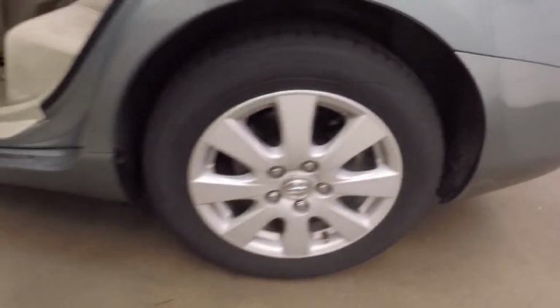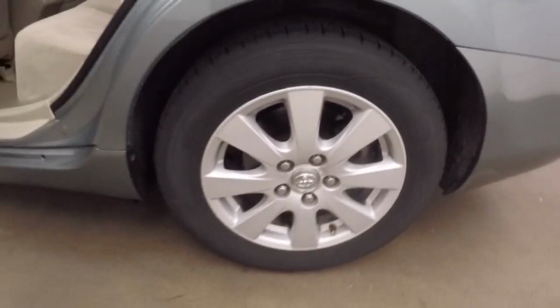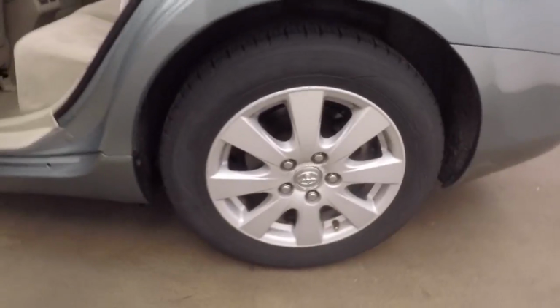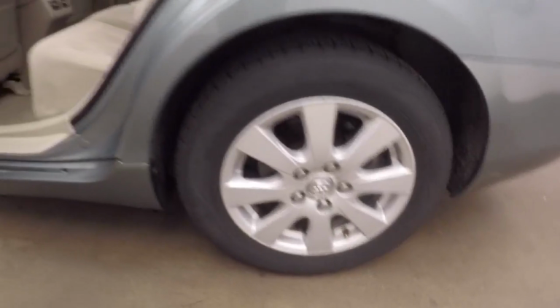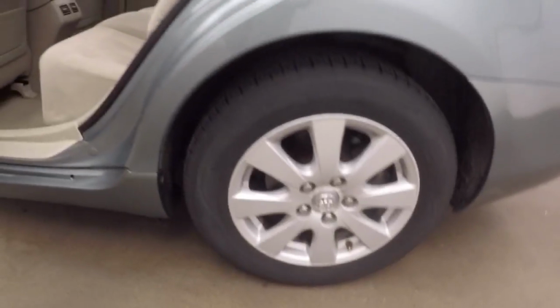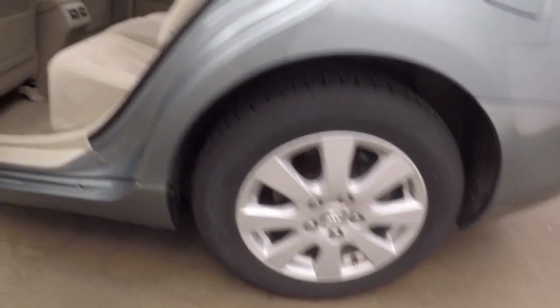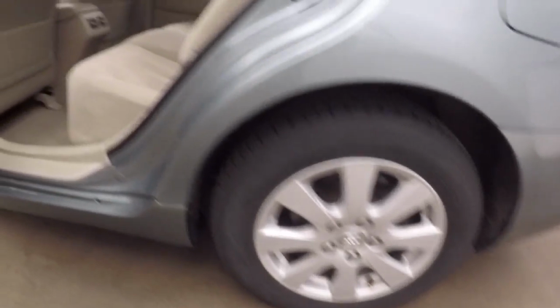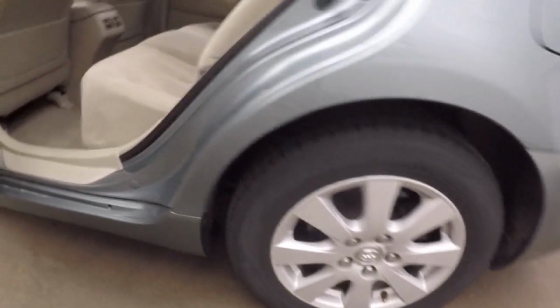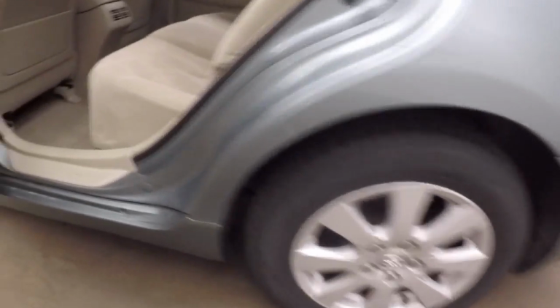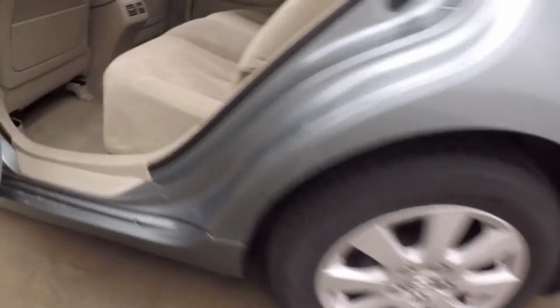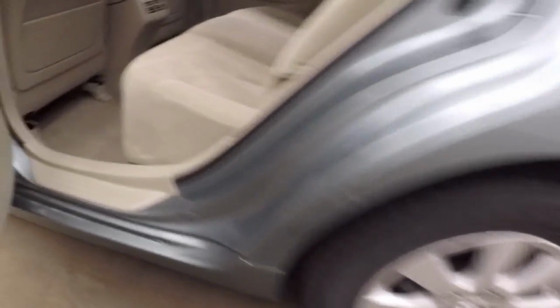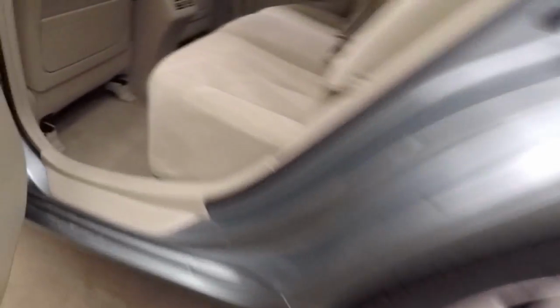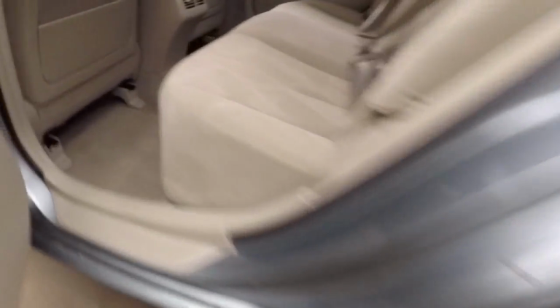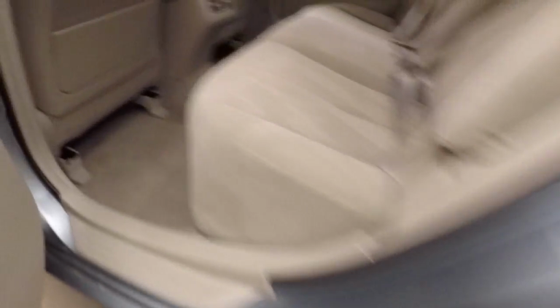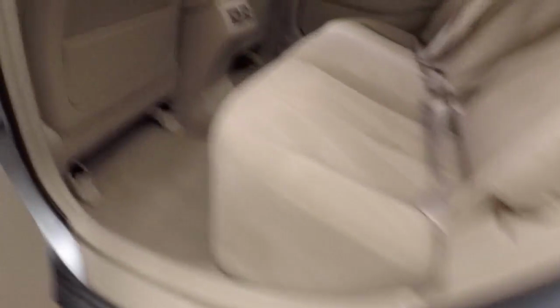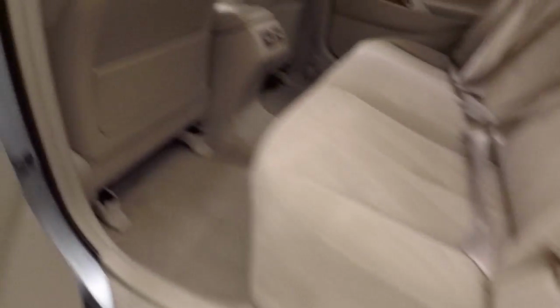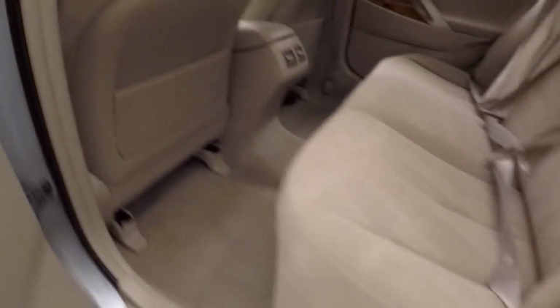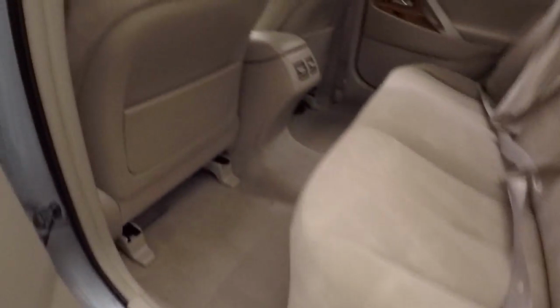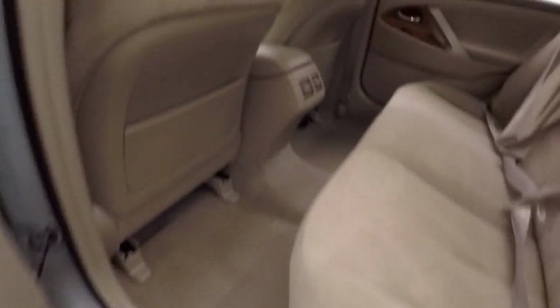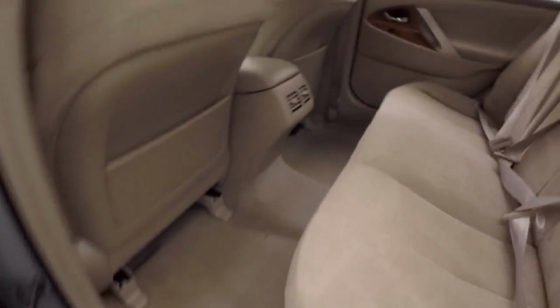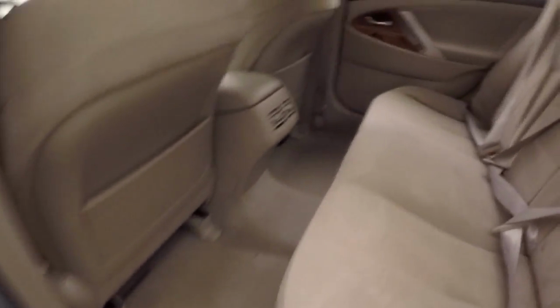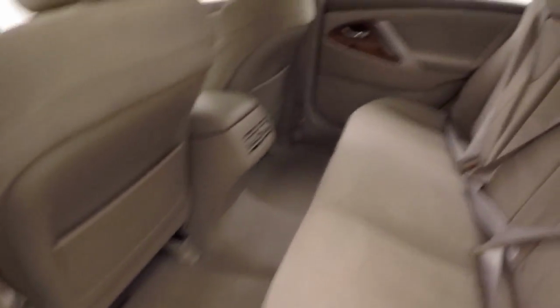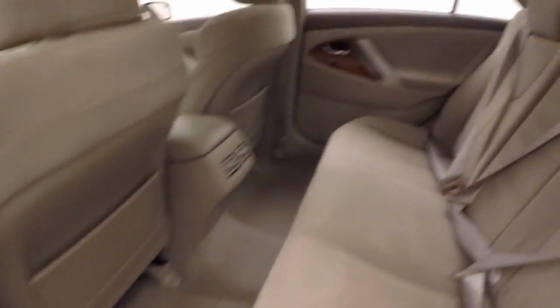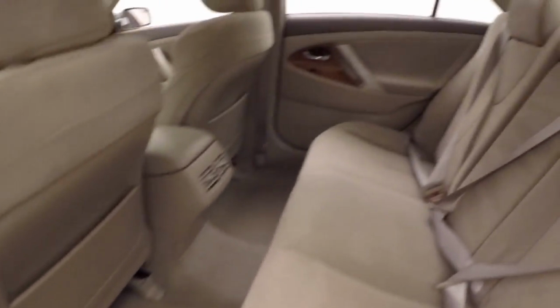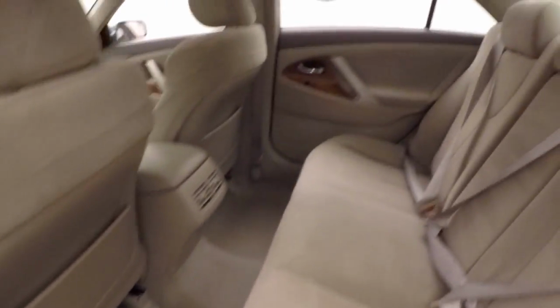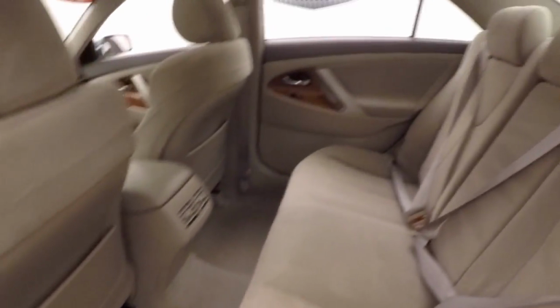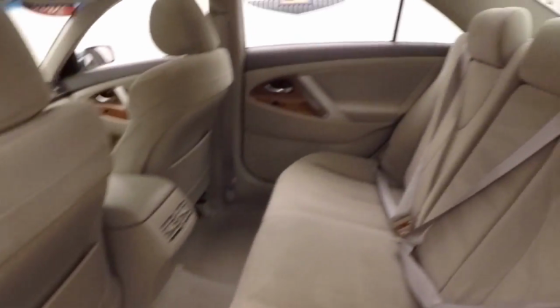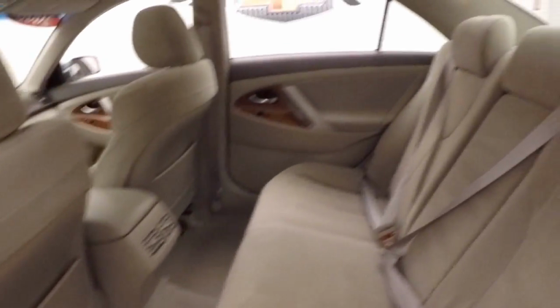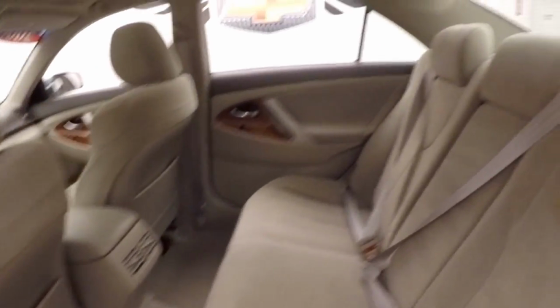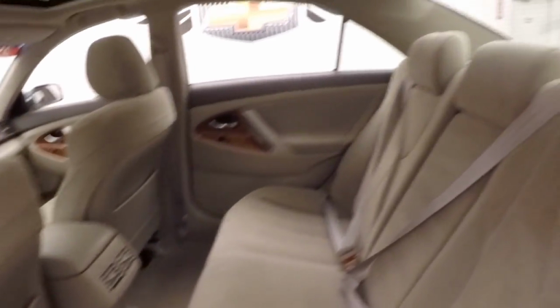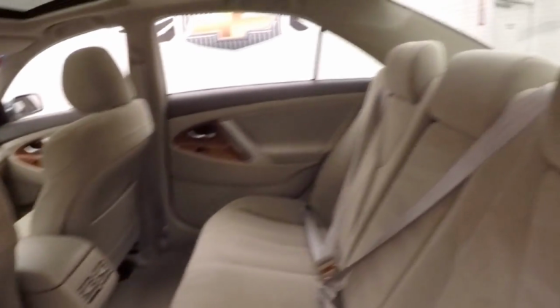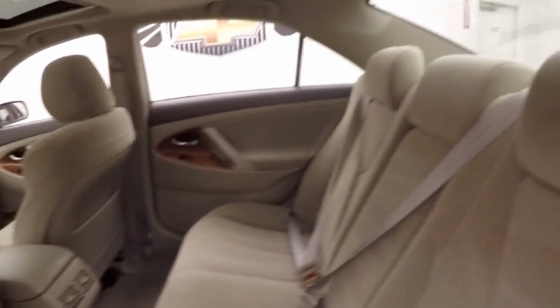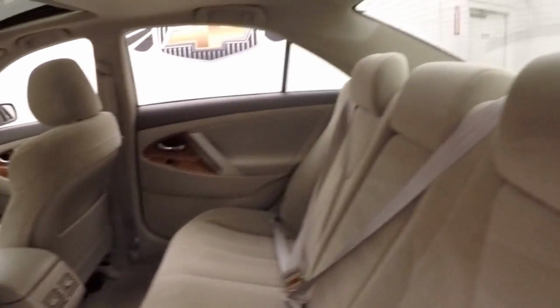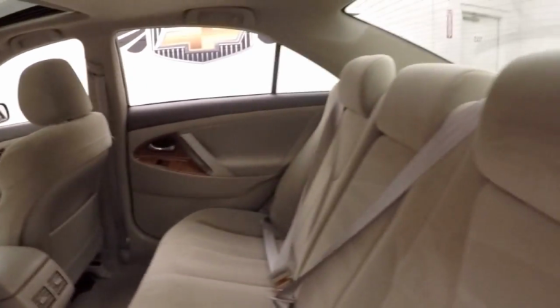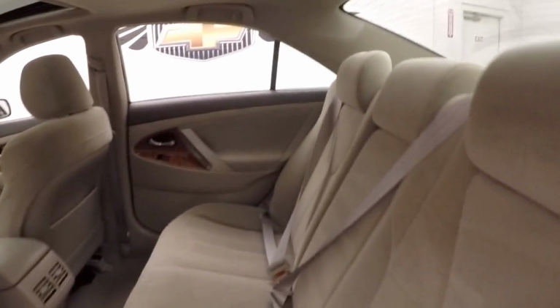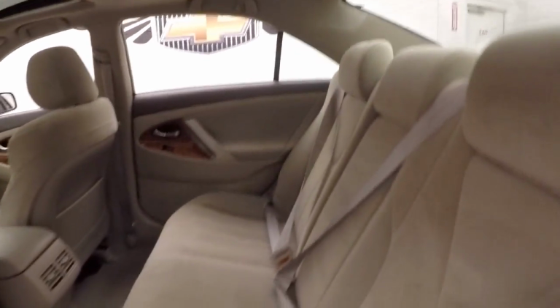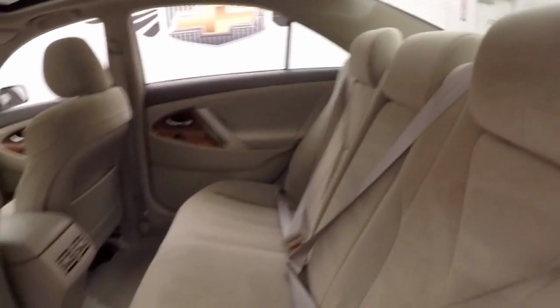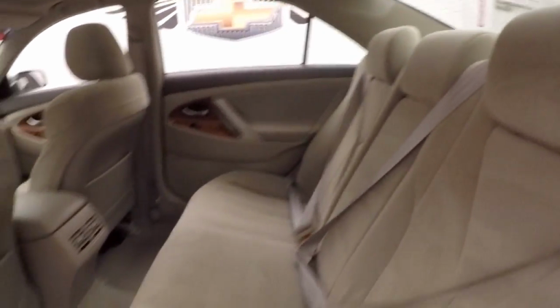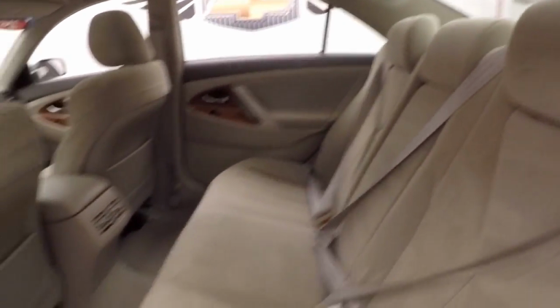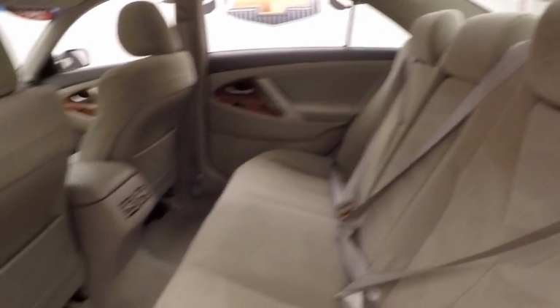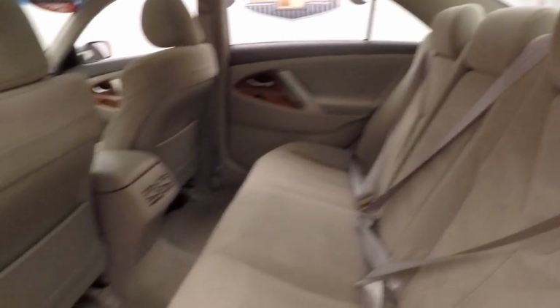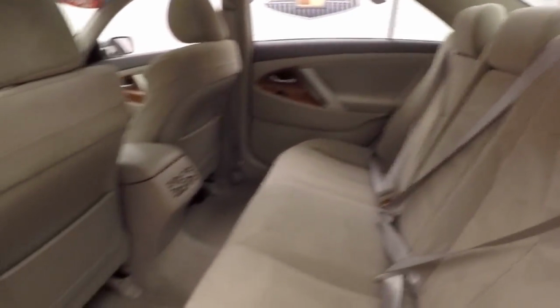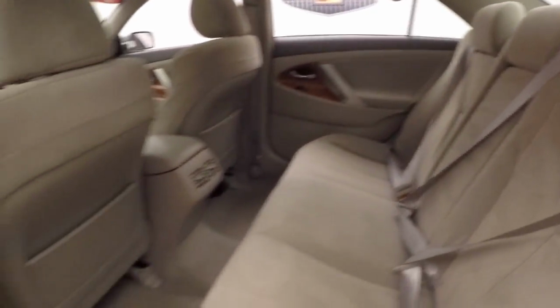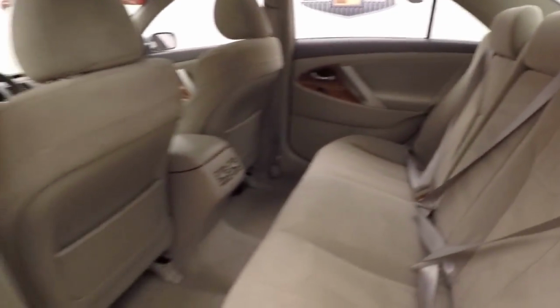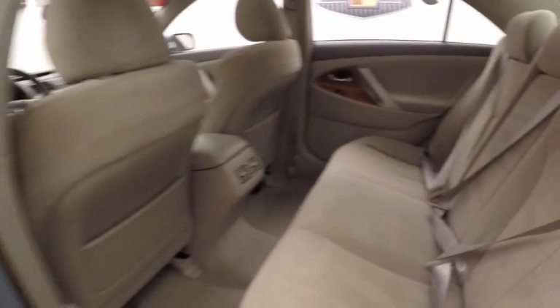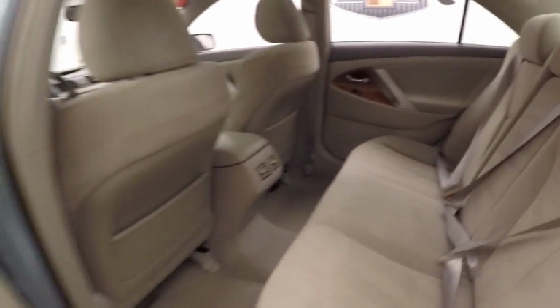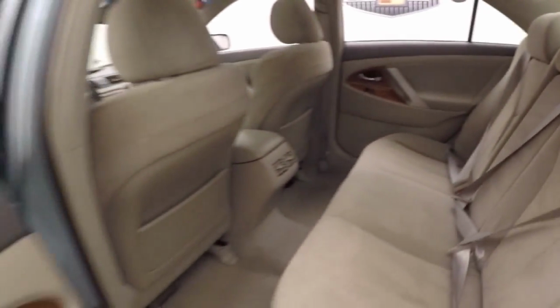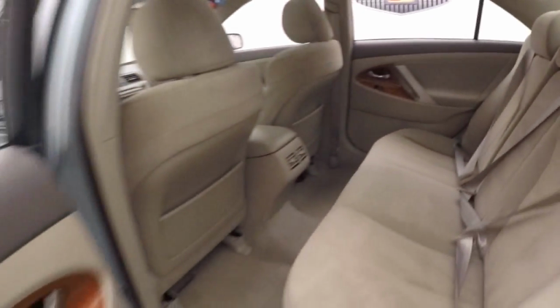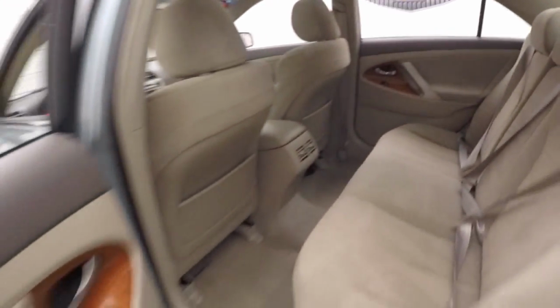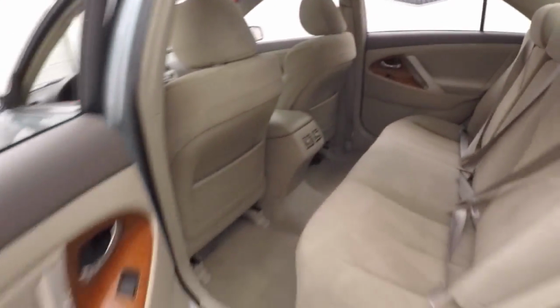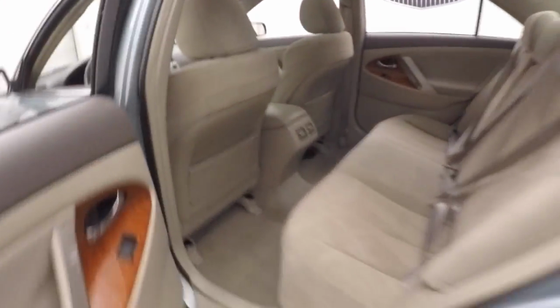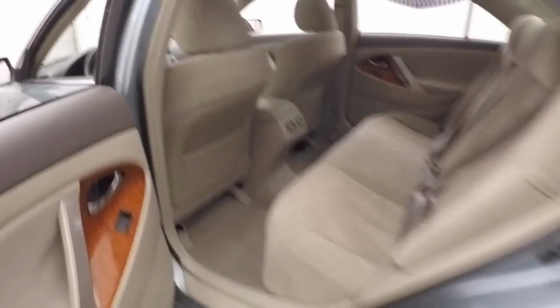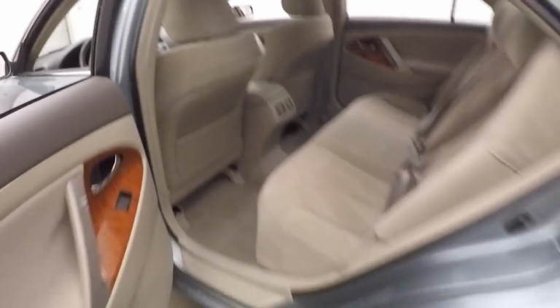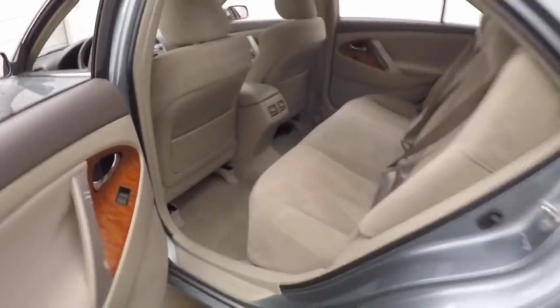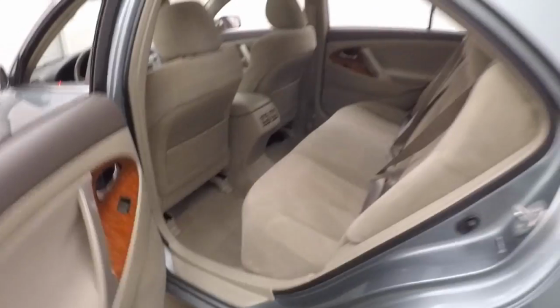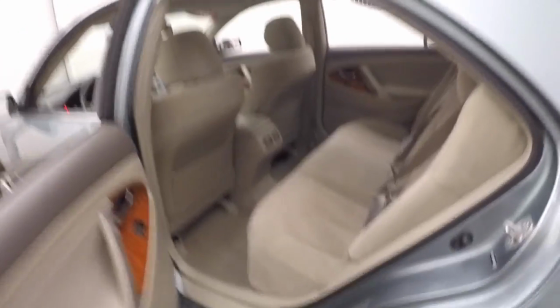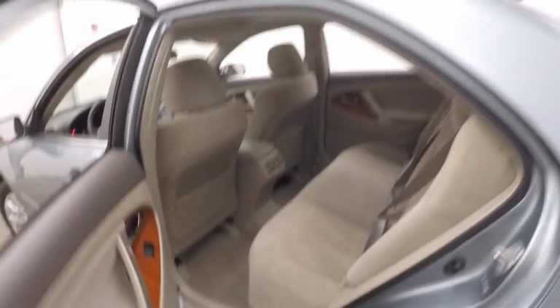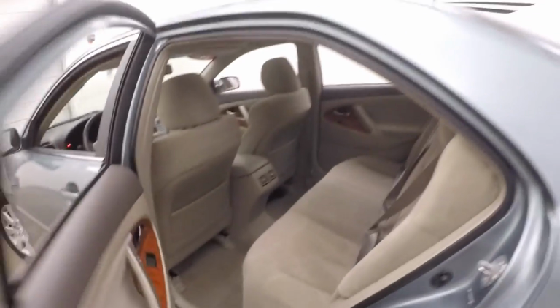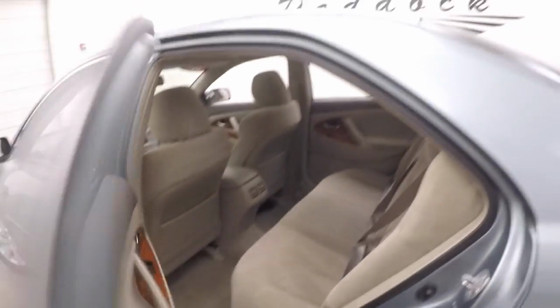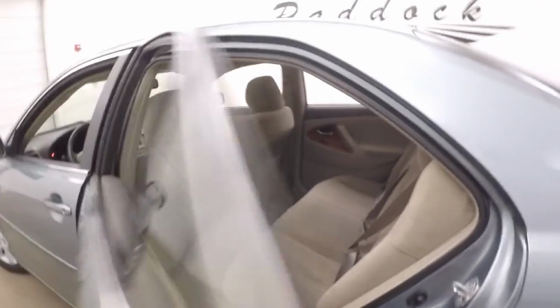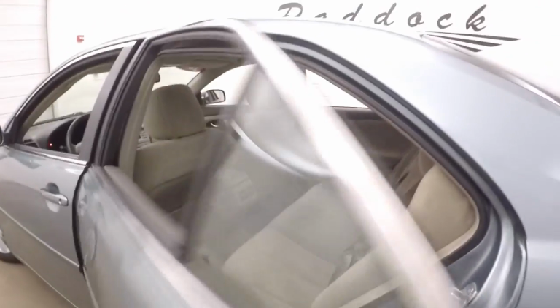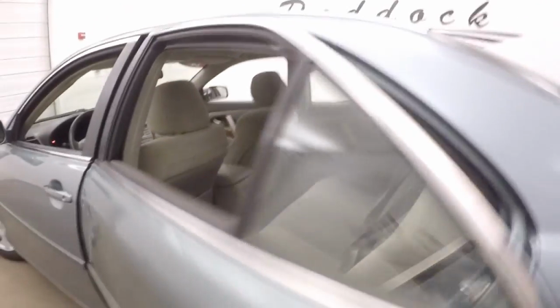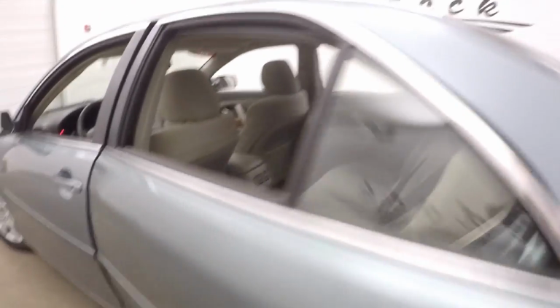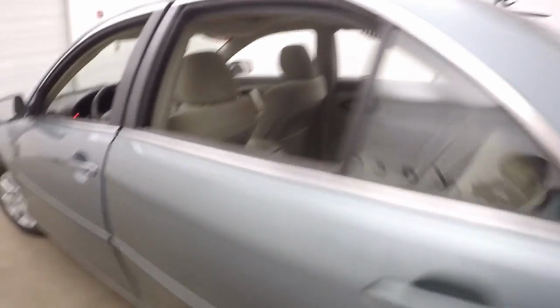Alloy wheels, interior is in great shape — nice bright interior, nice and comfortable, plenty of room.